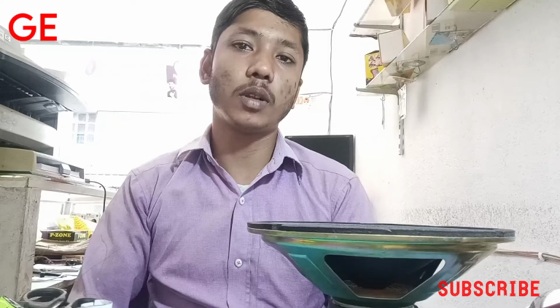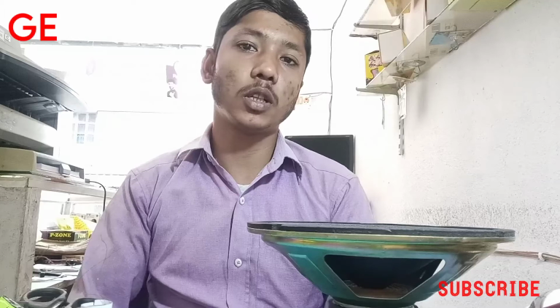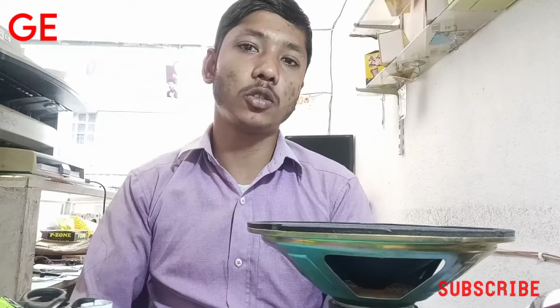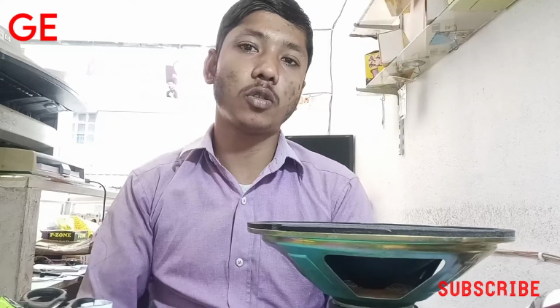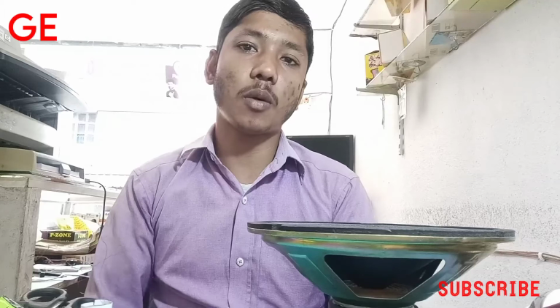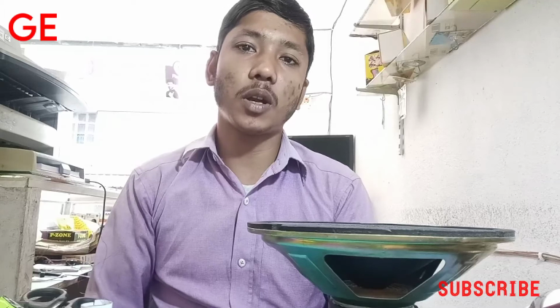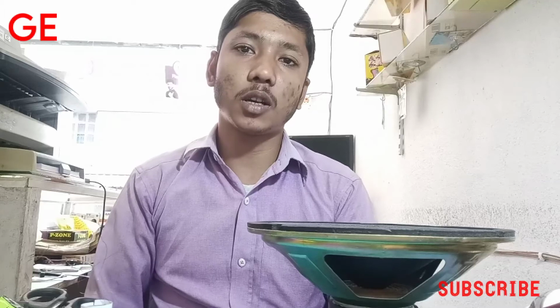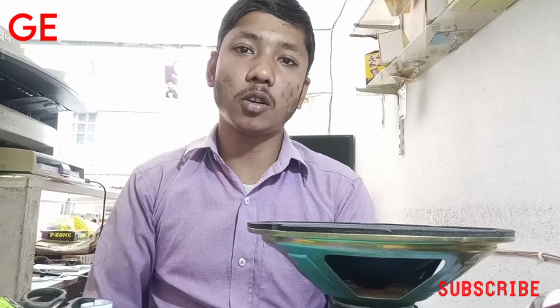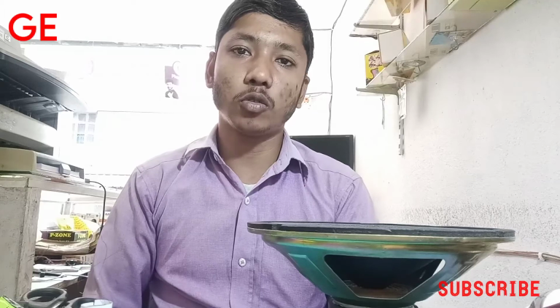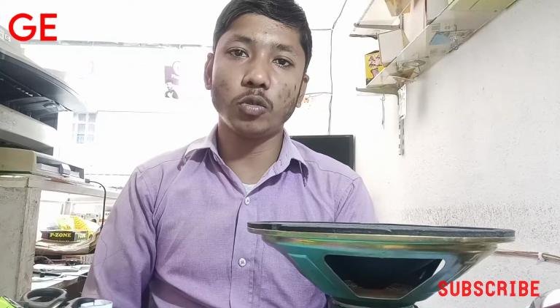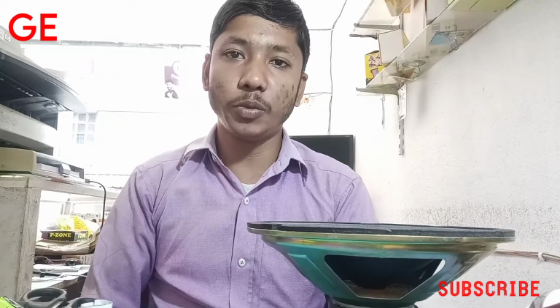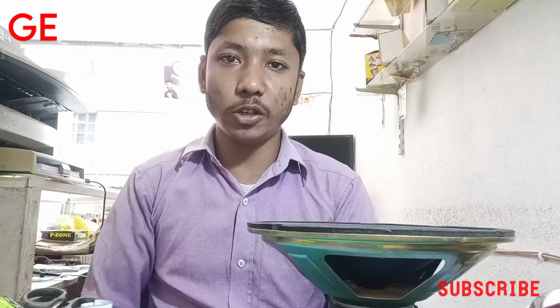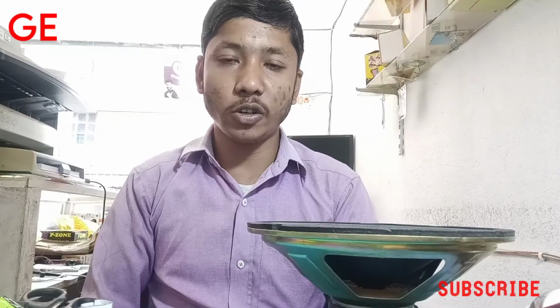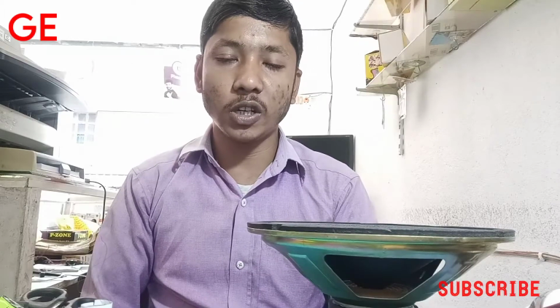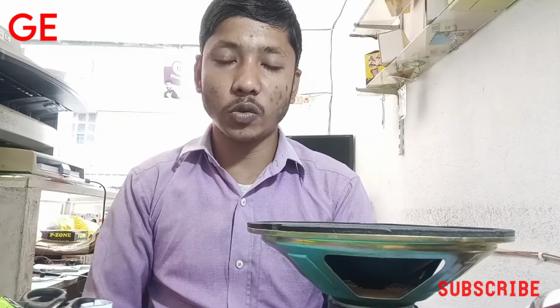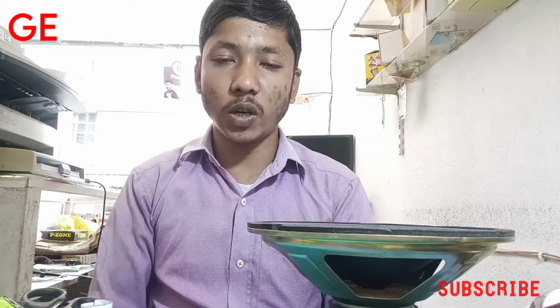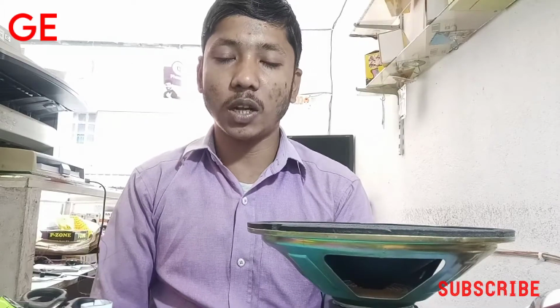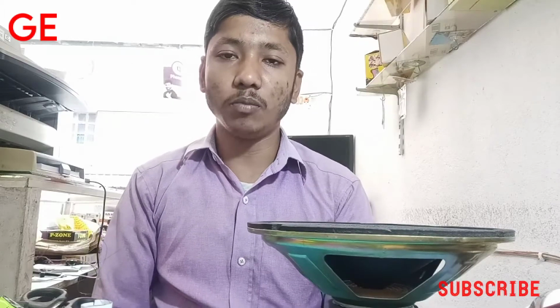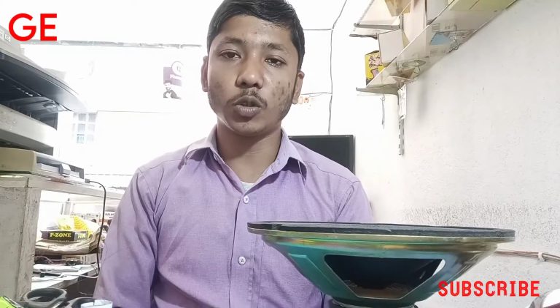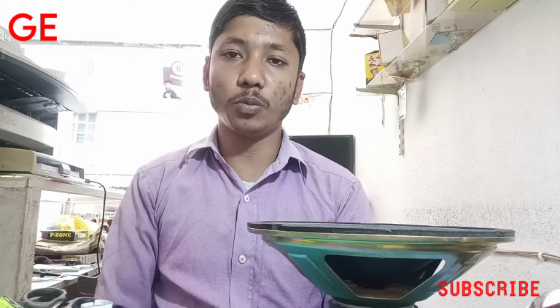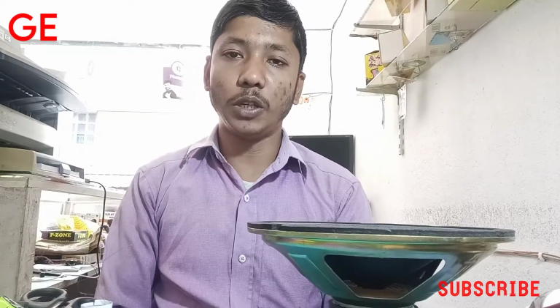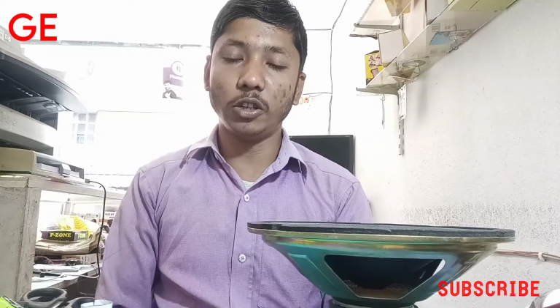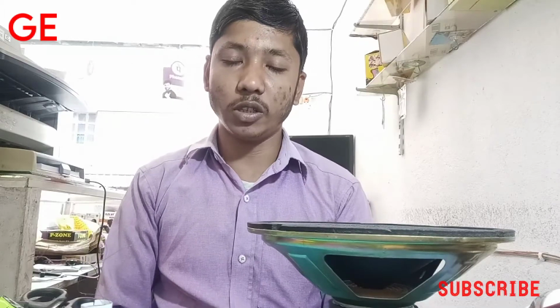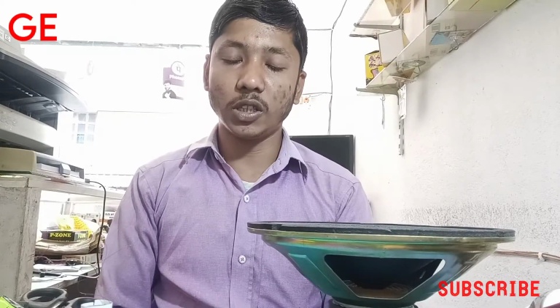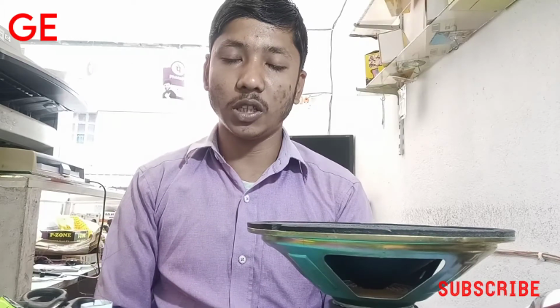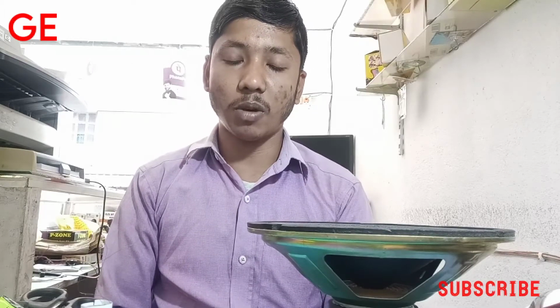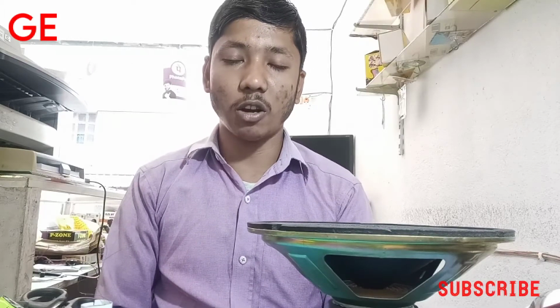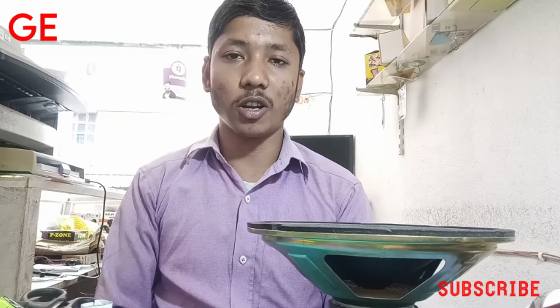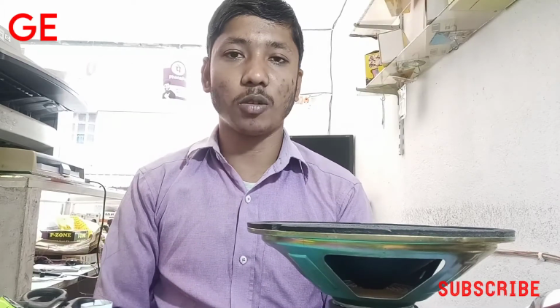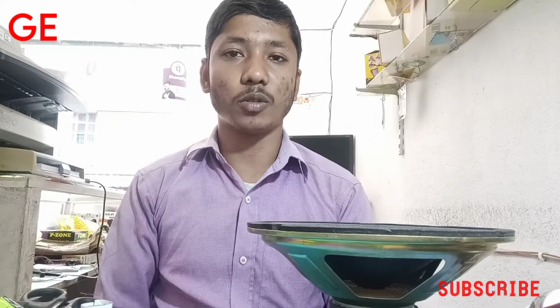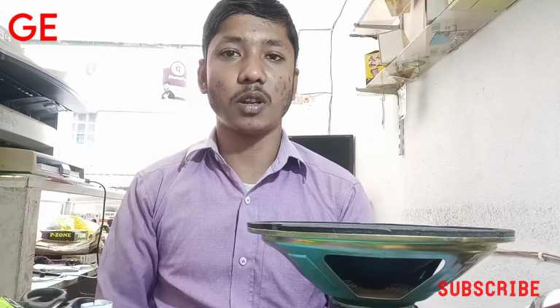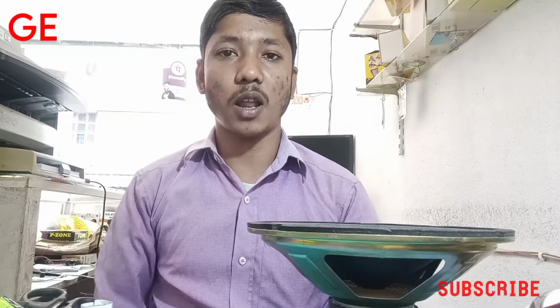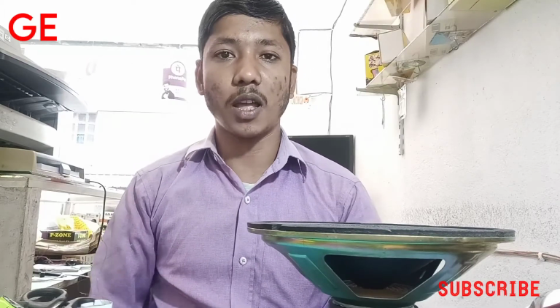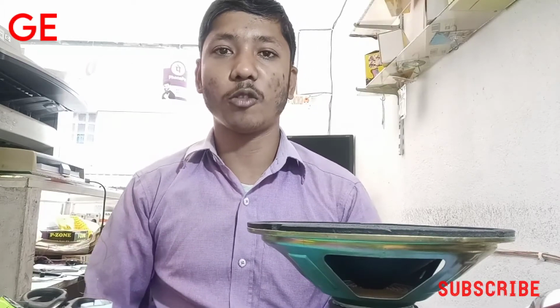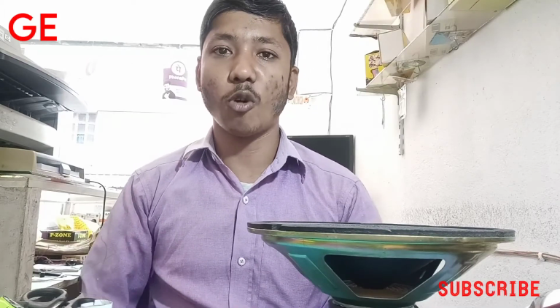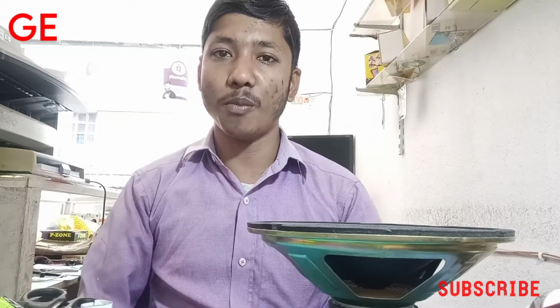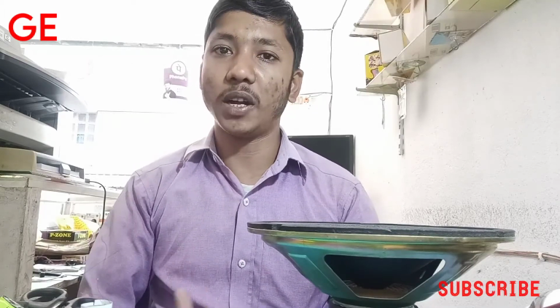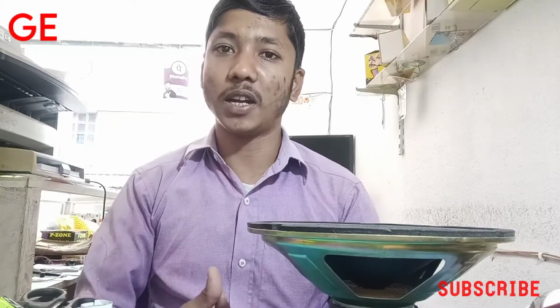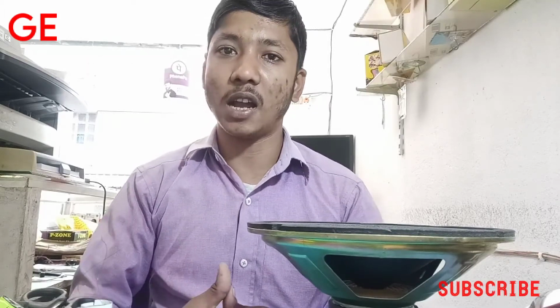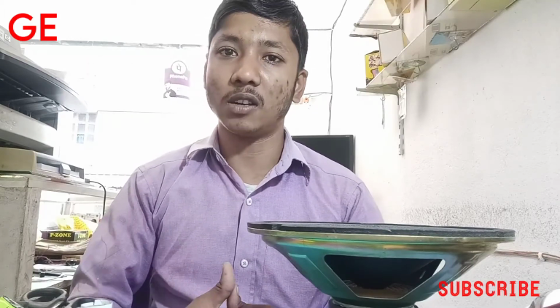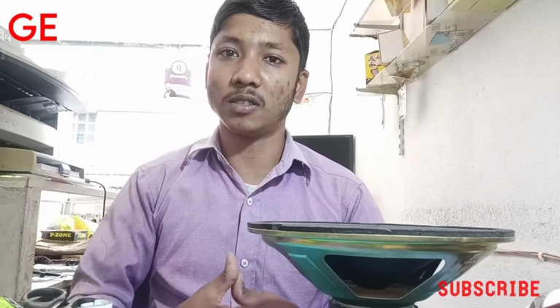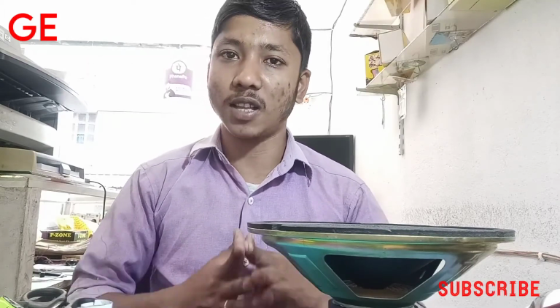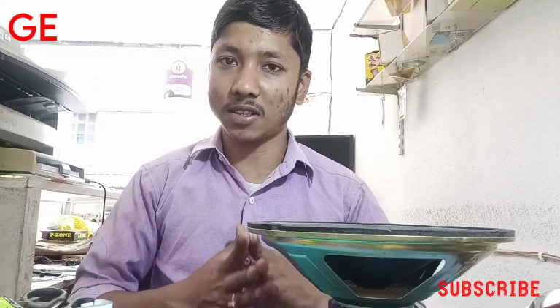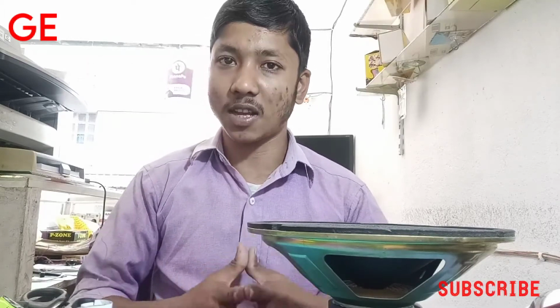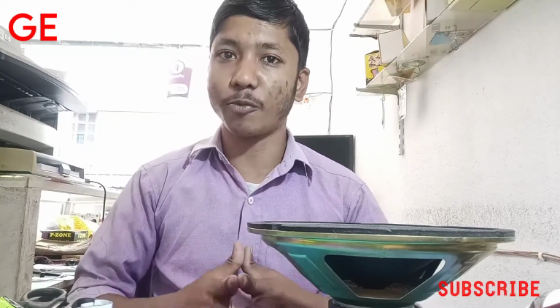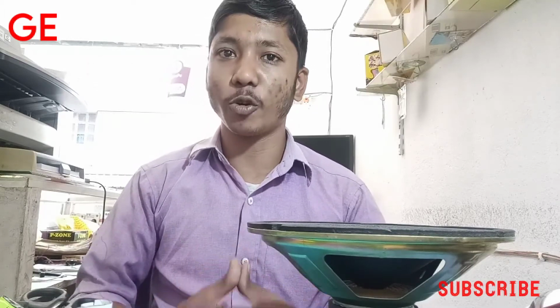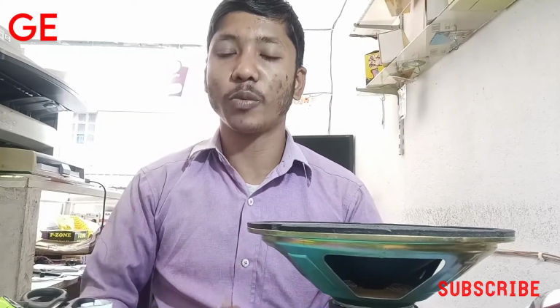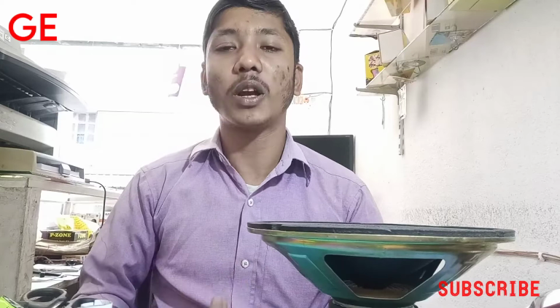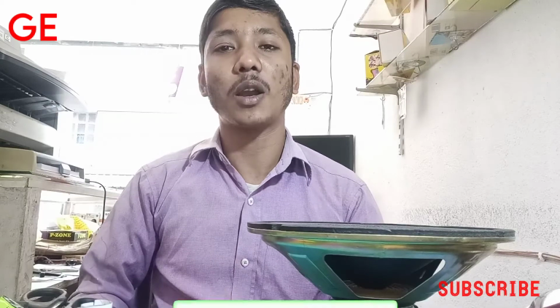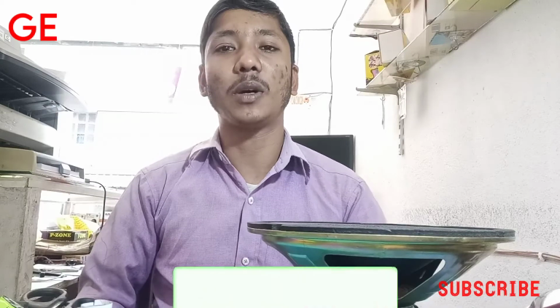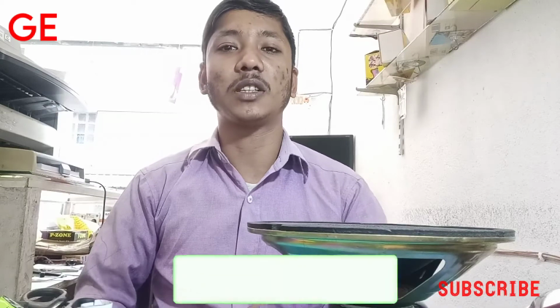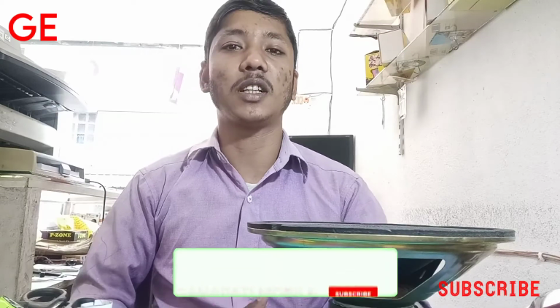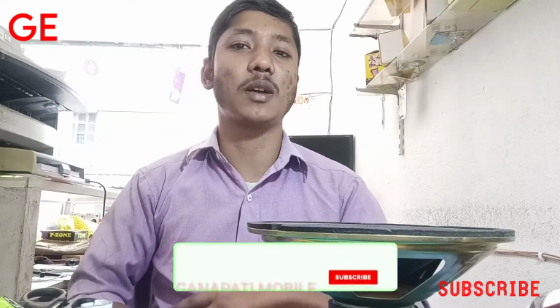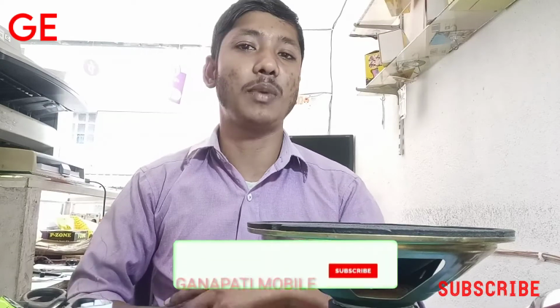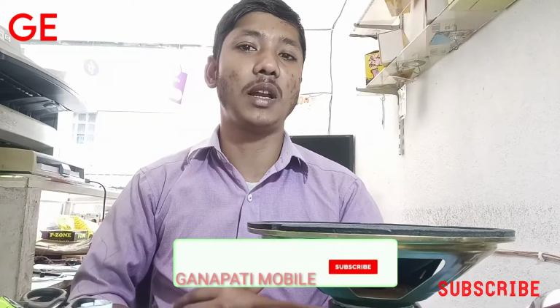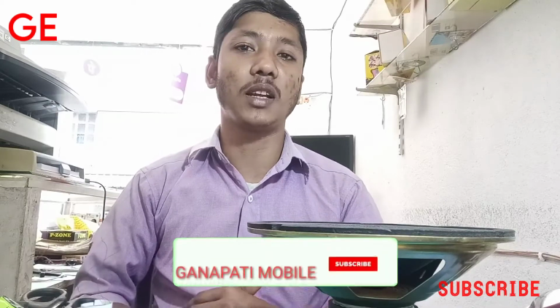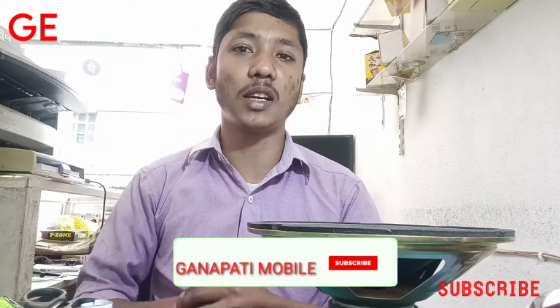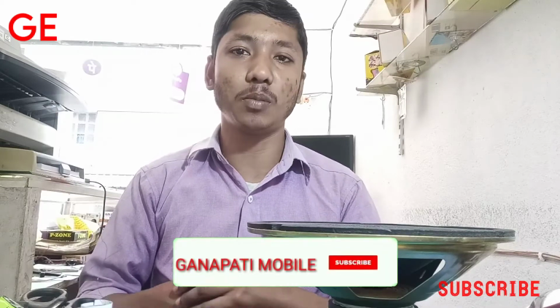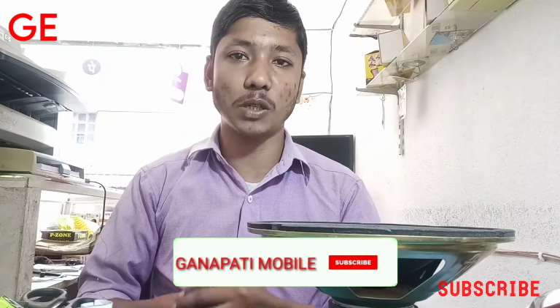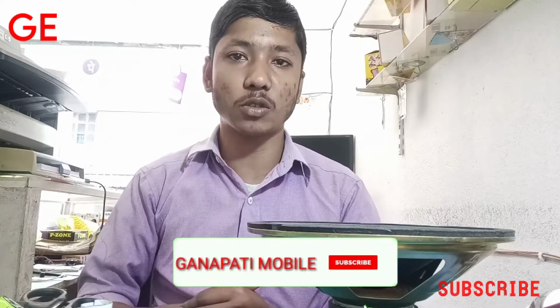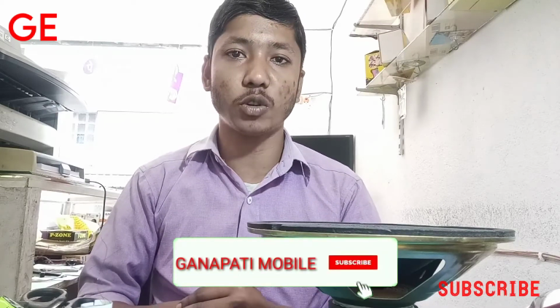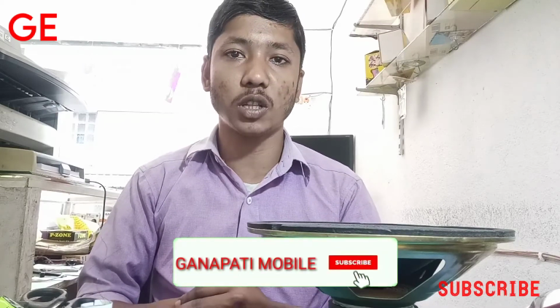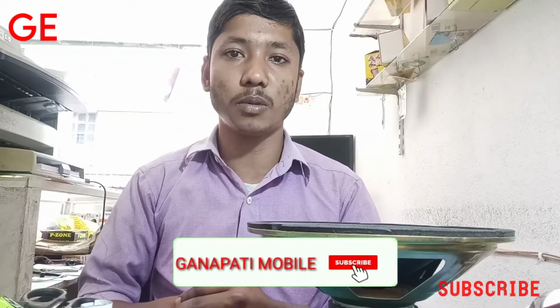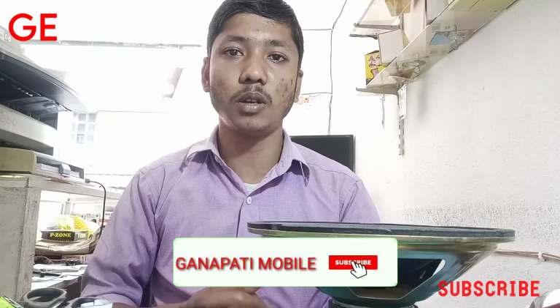I am going to watch this video and I will like, comment and subscribe to my channel.